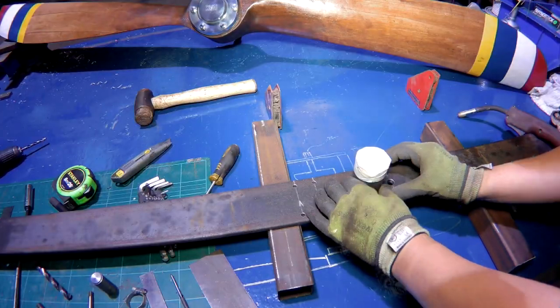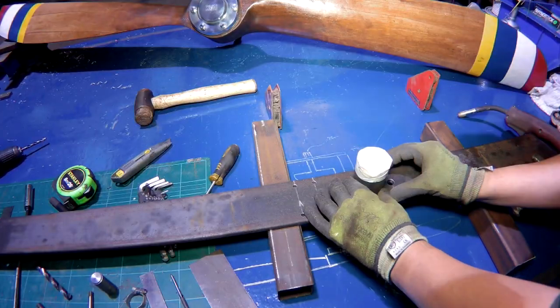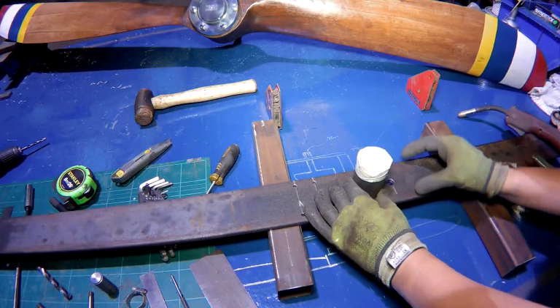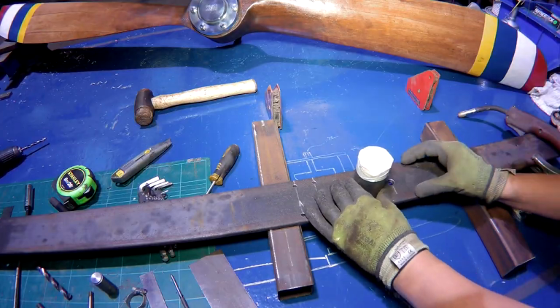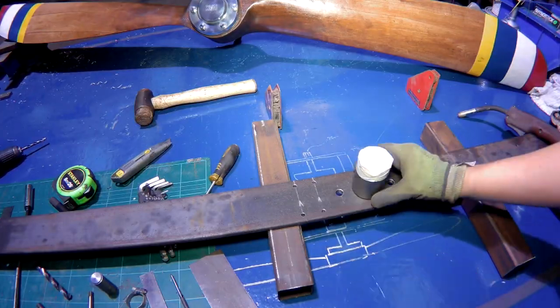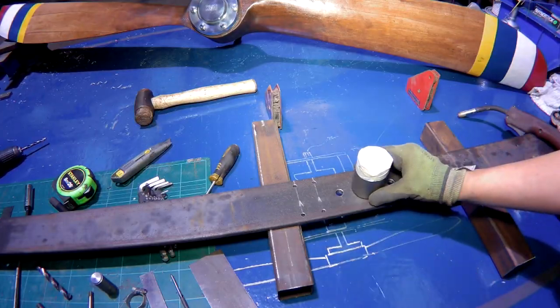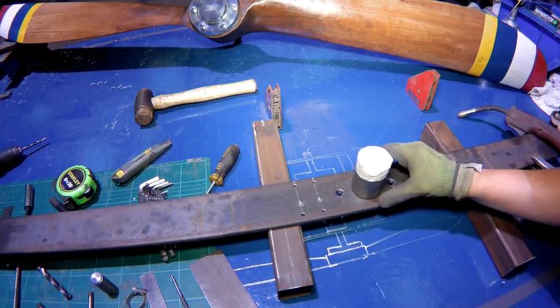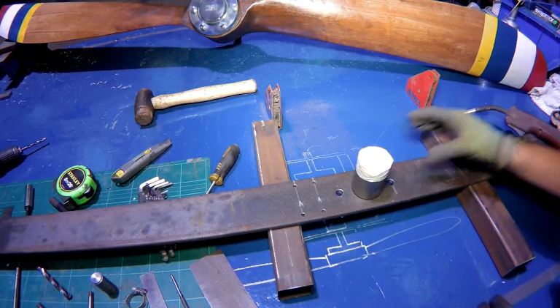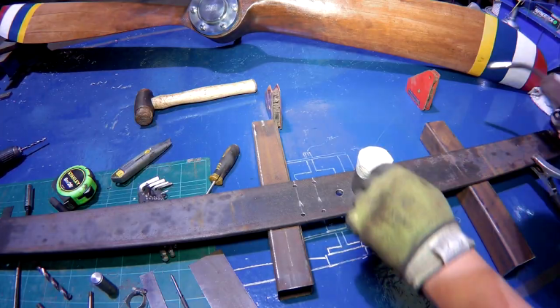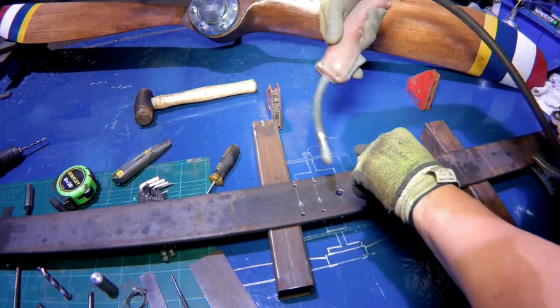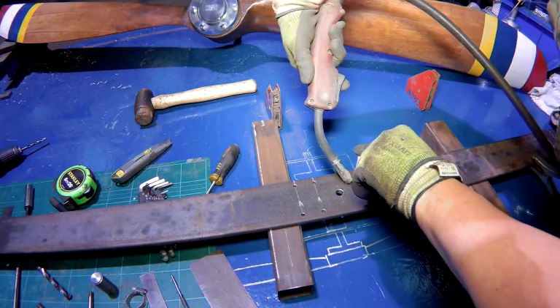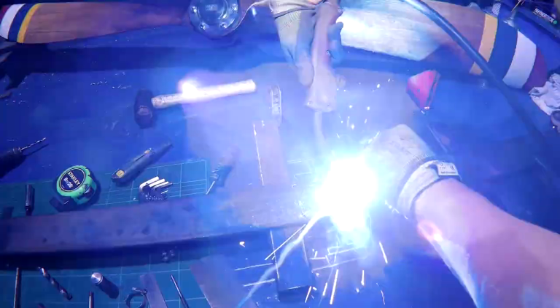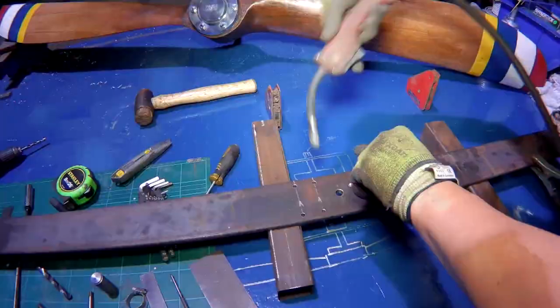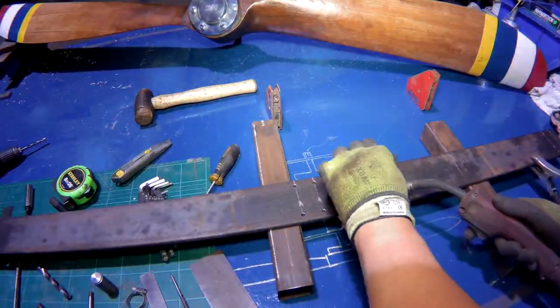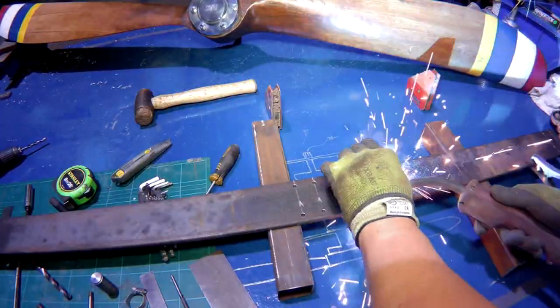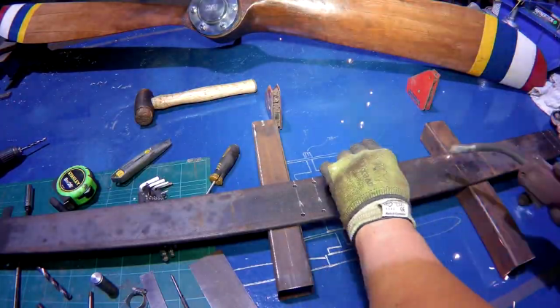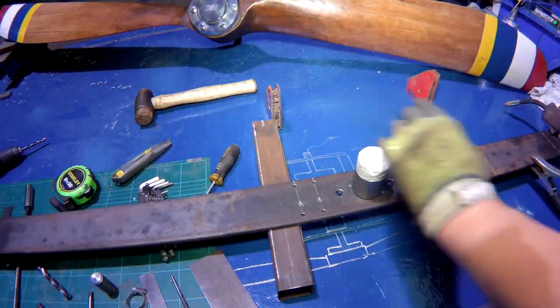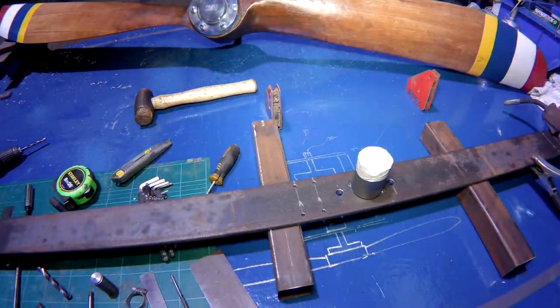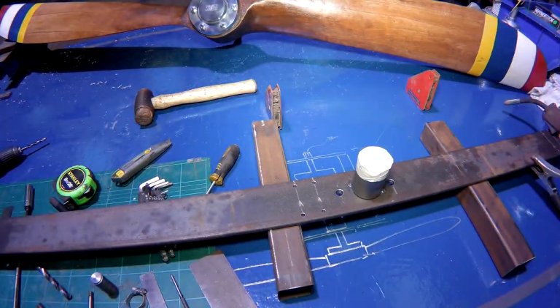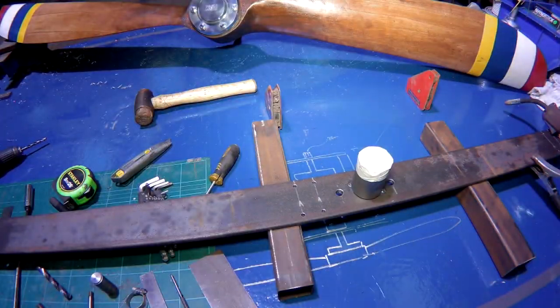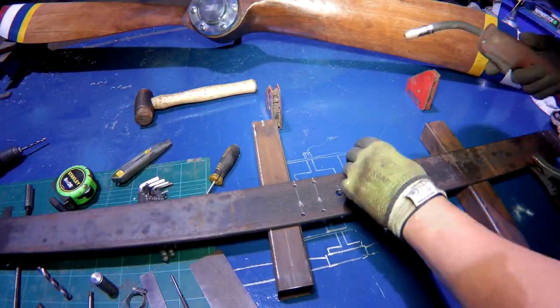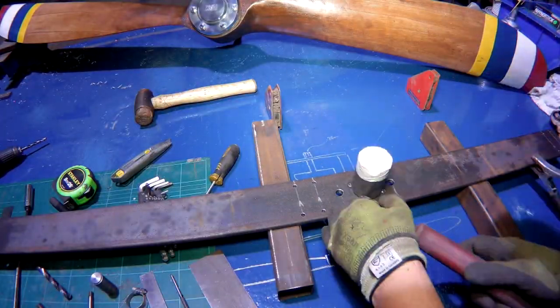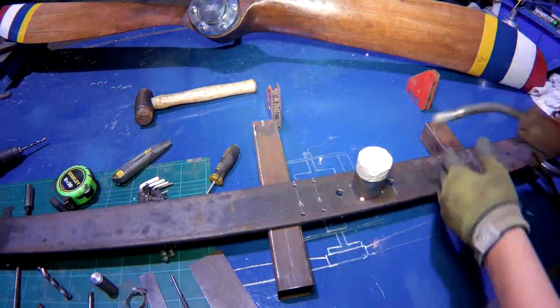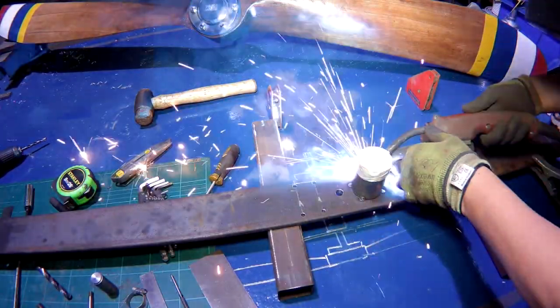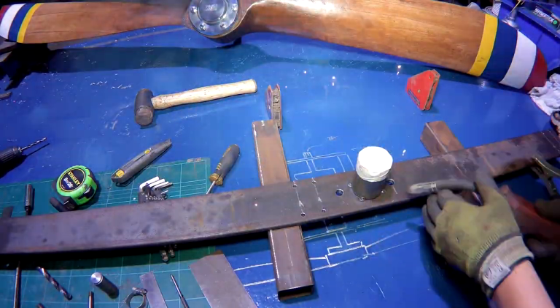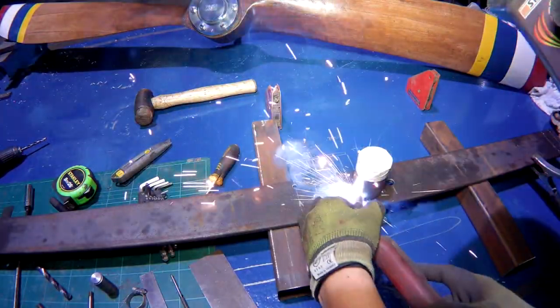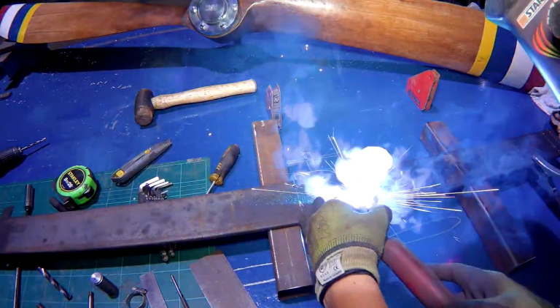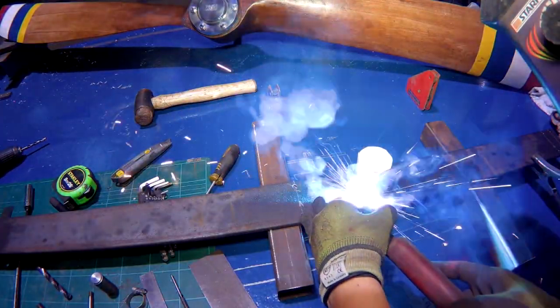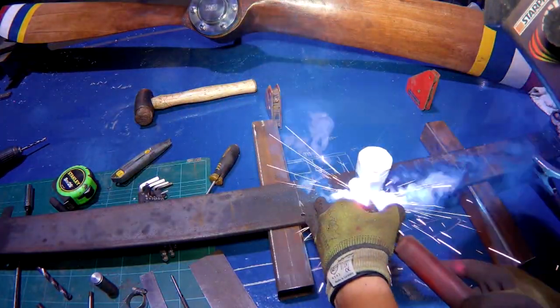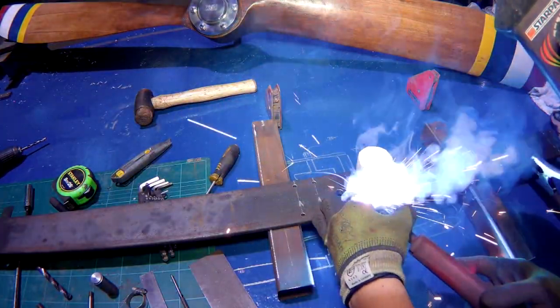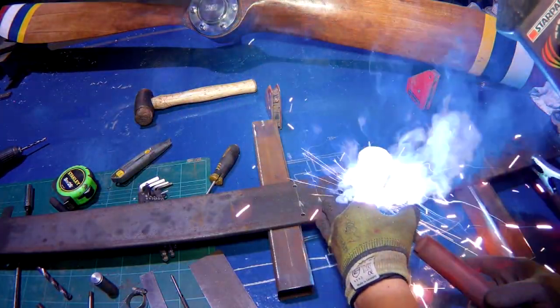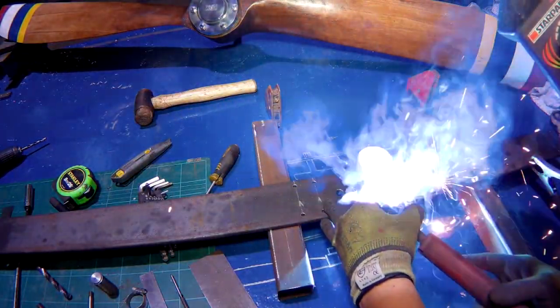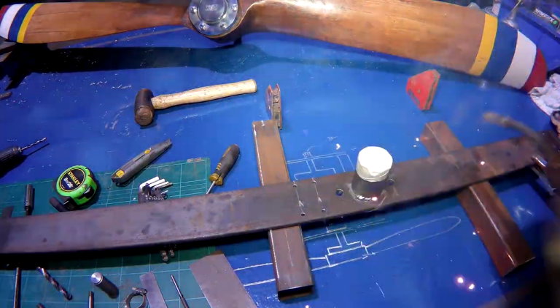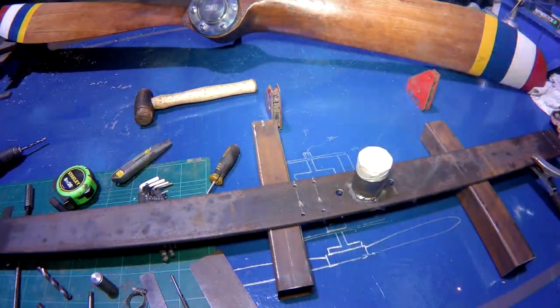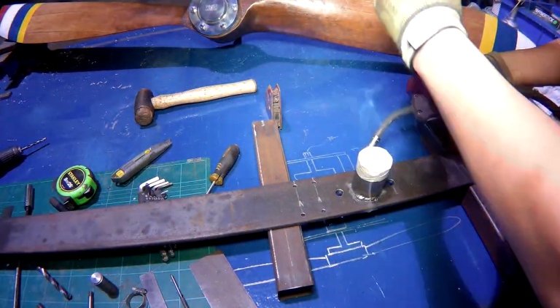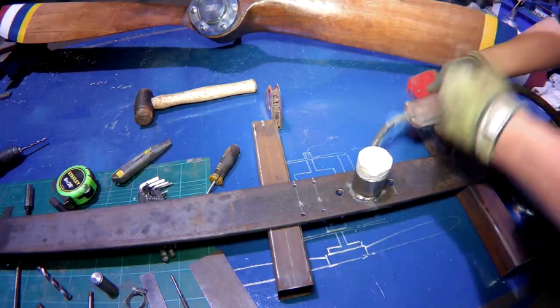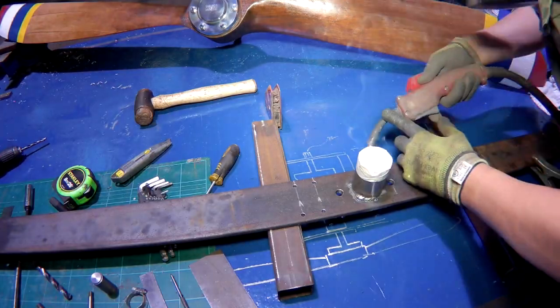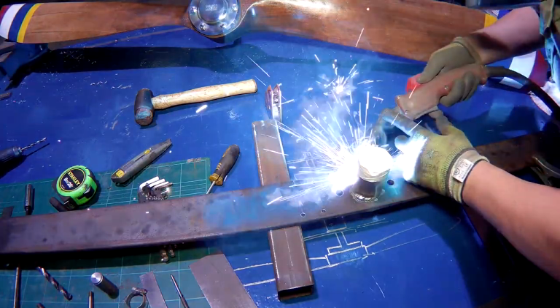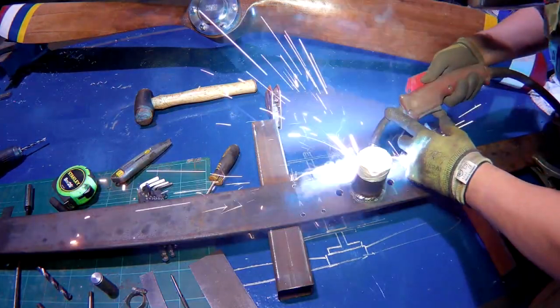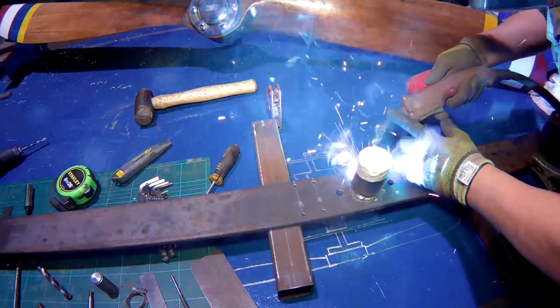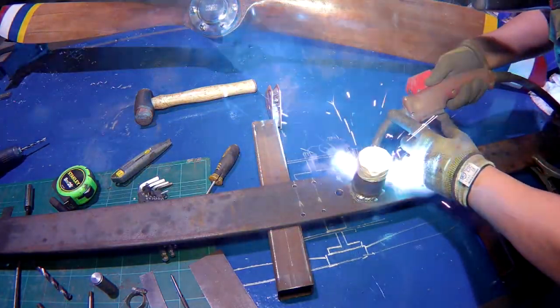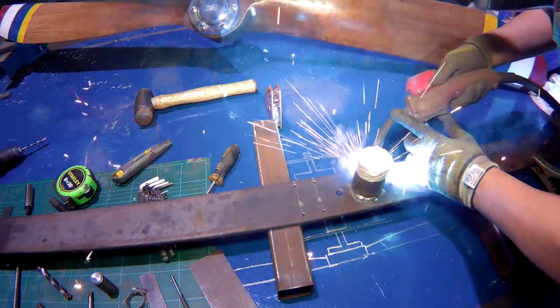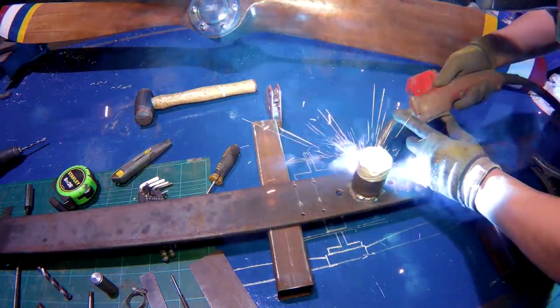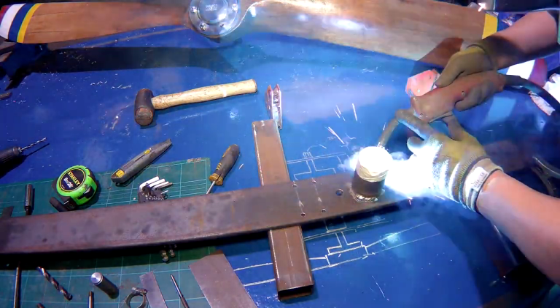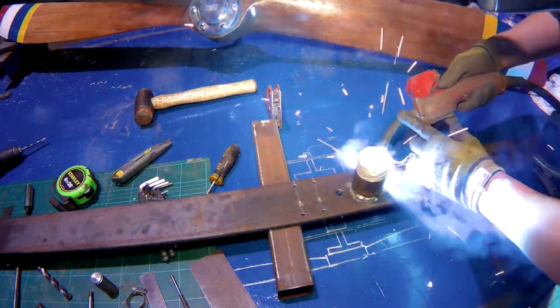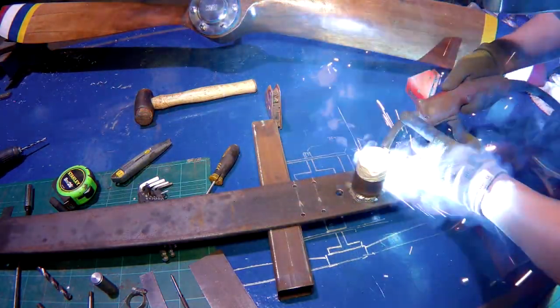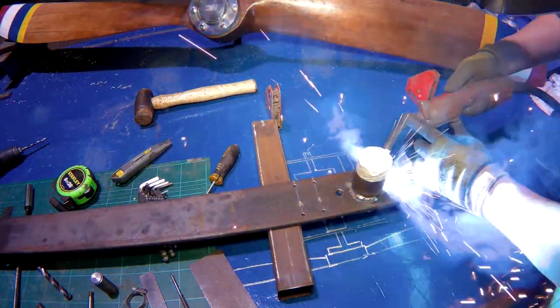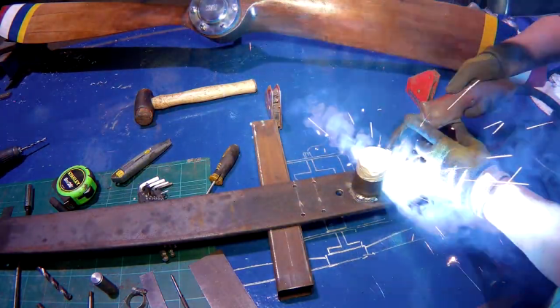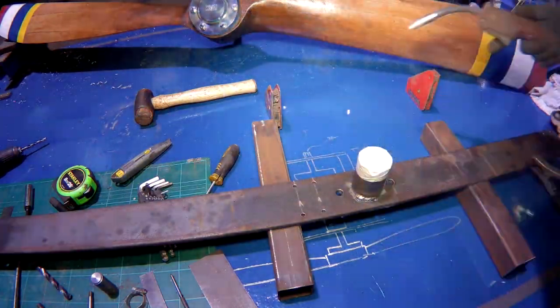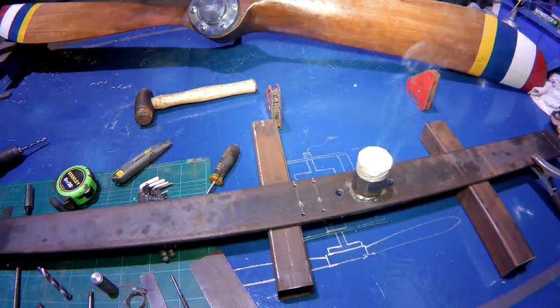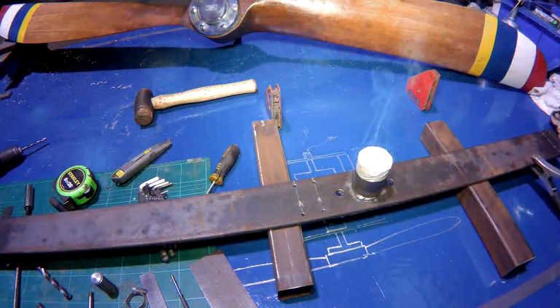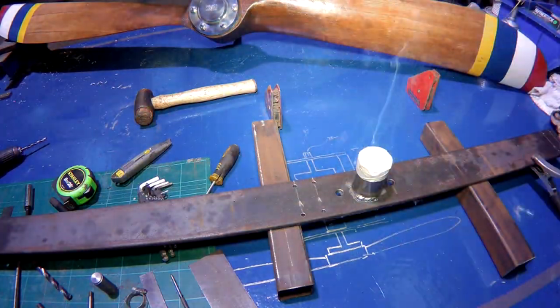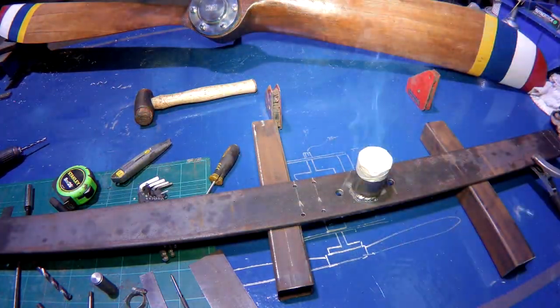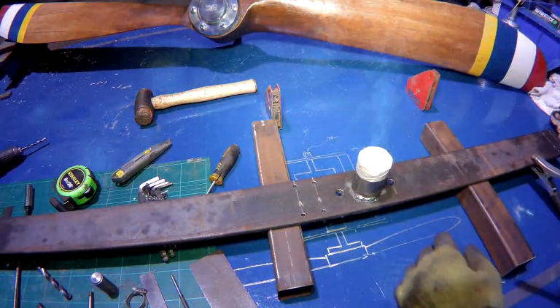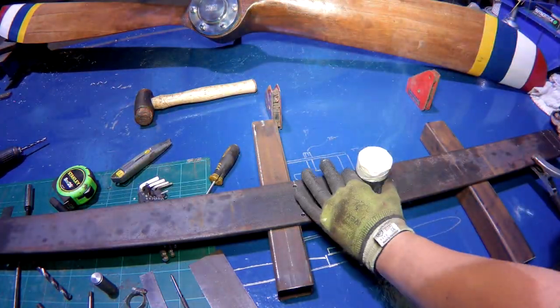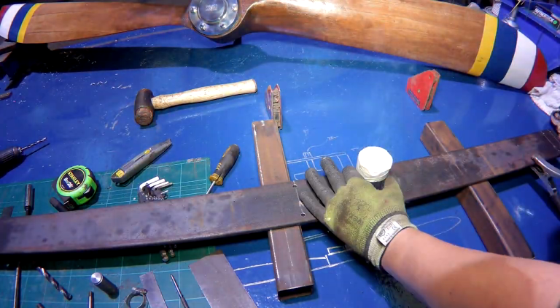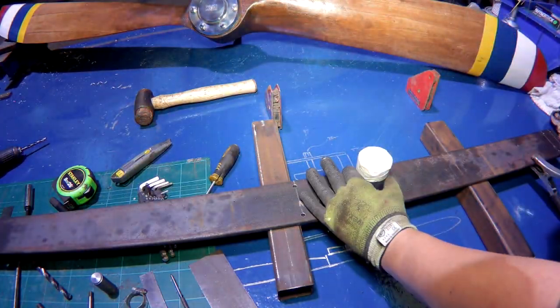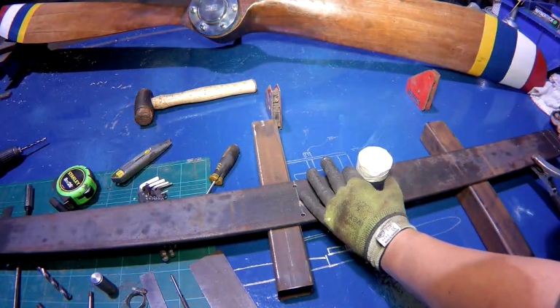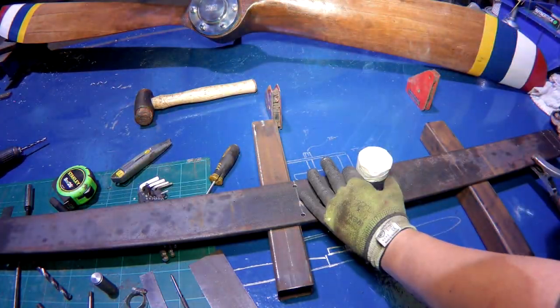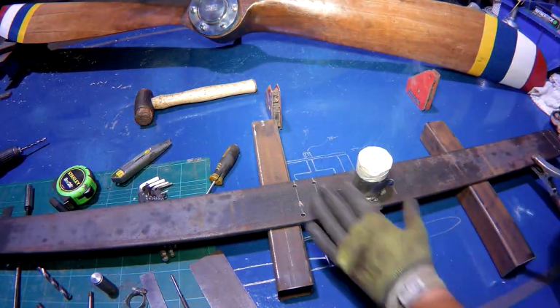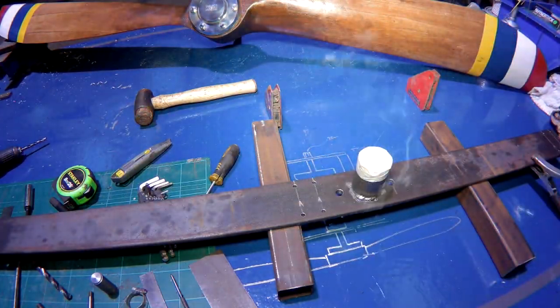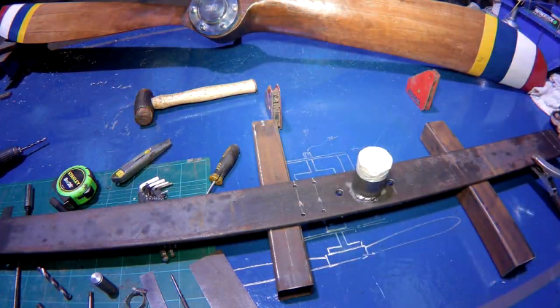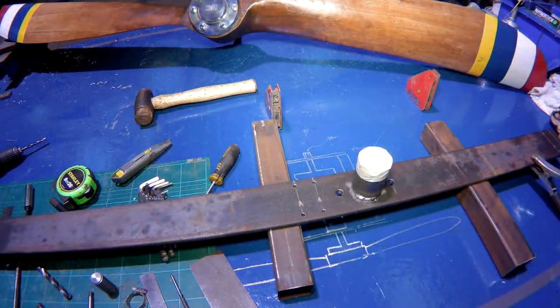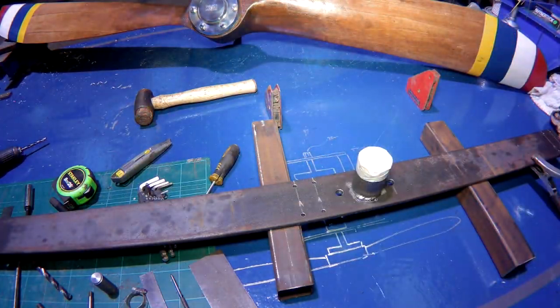Not much of the build left now — just going to weld up all the steel work on the frame, and then finish with a quick lick of paint.